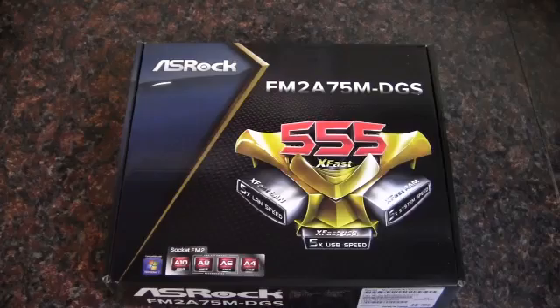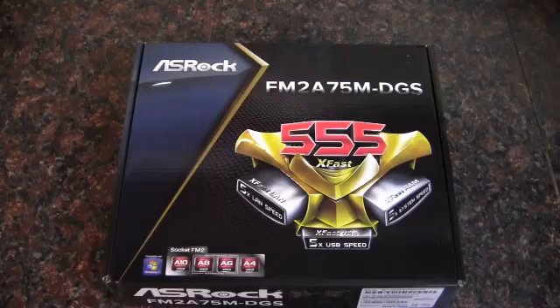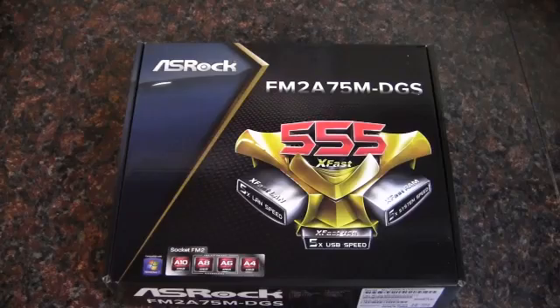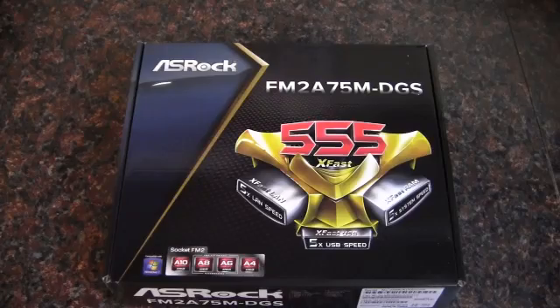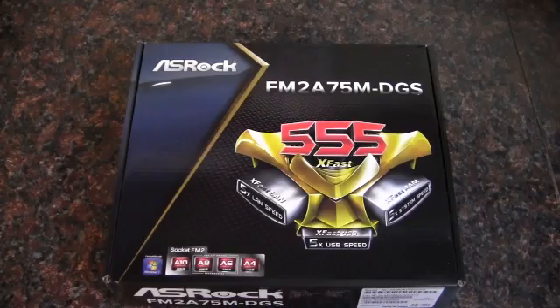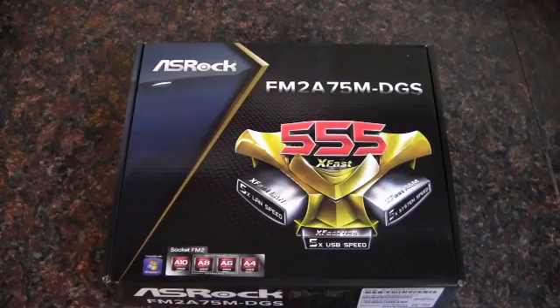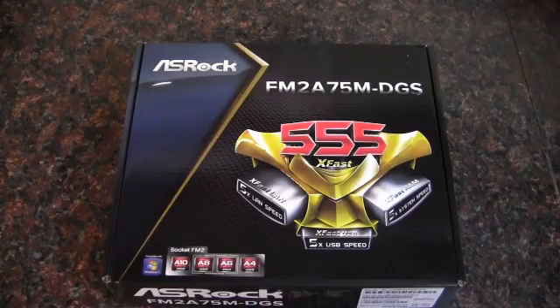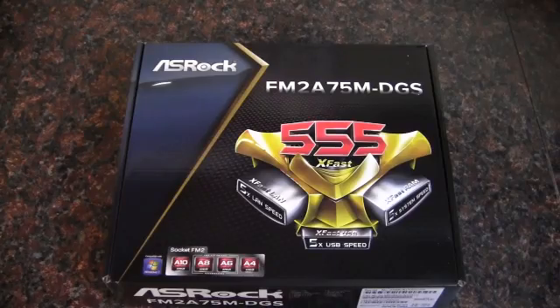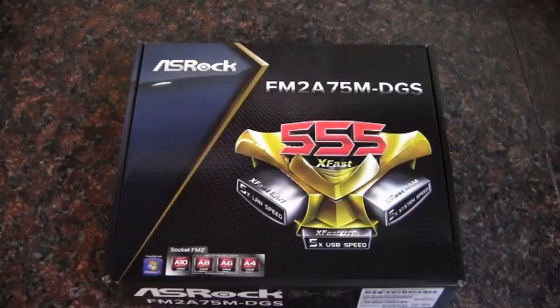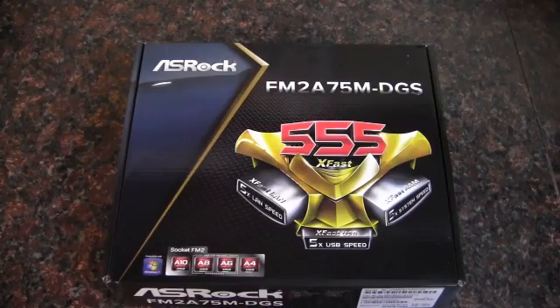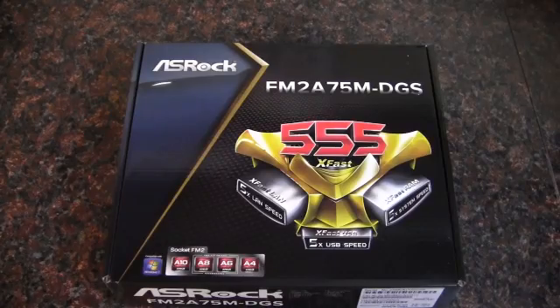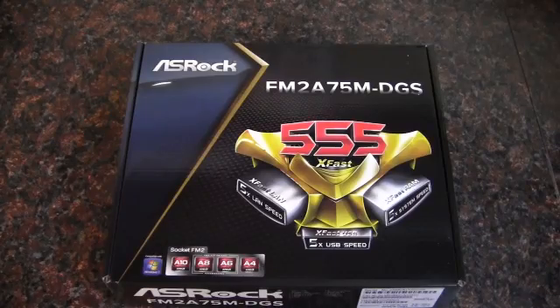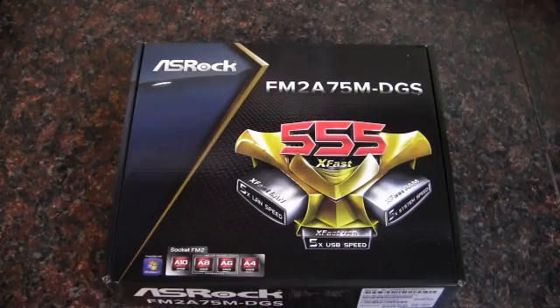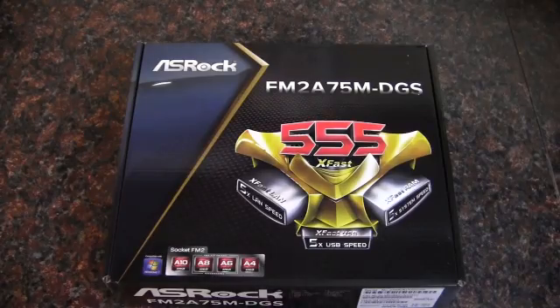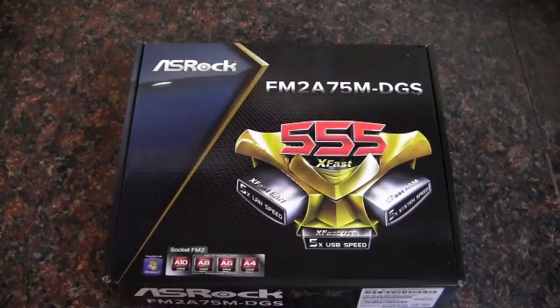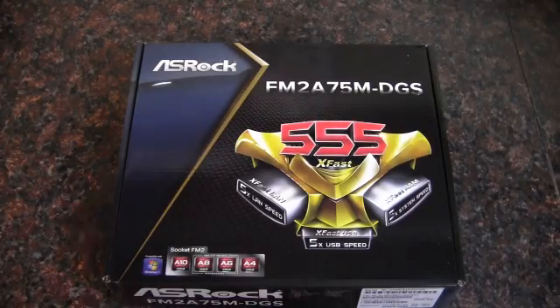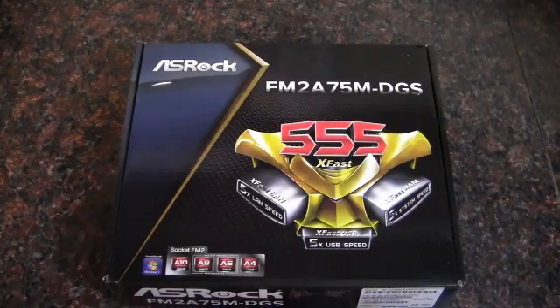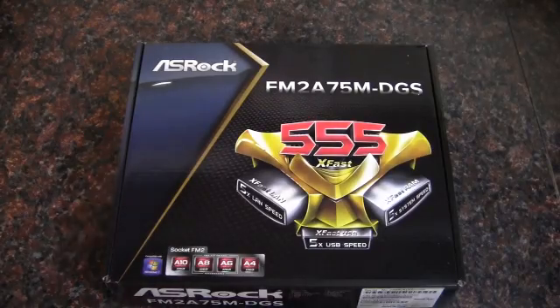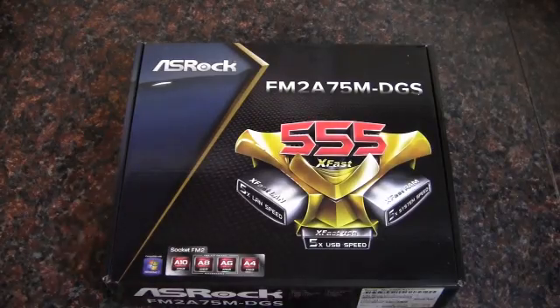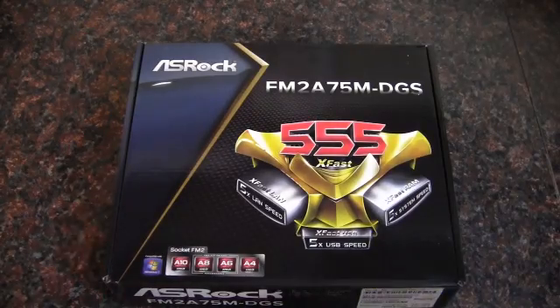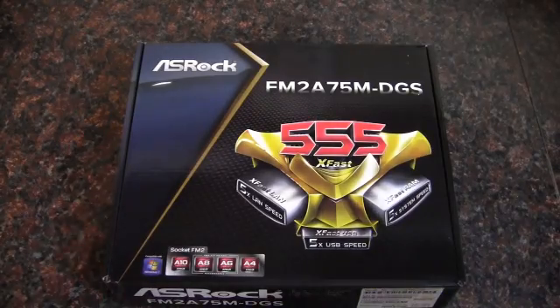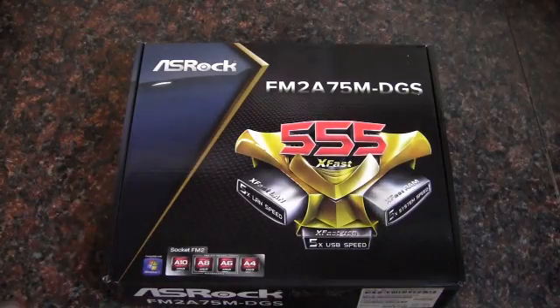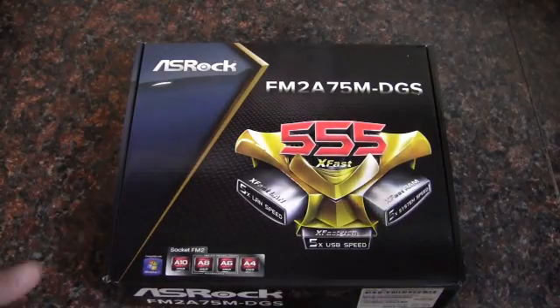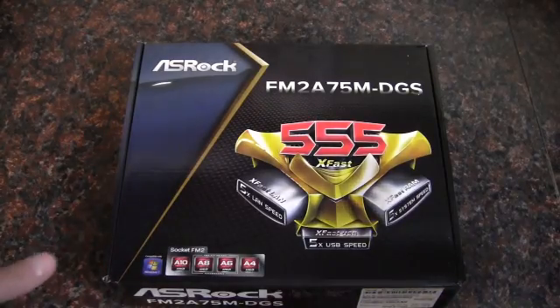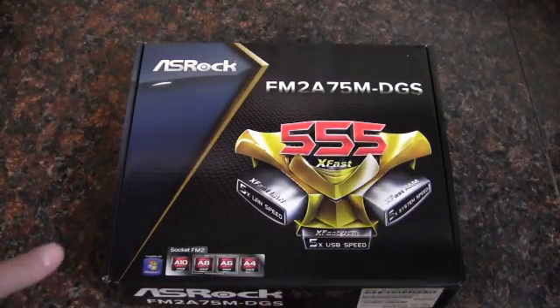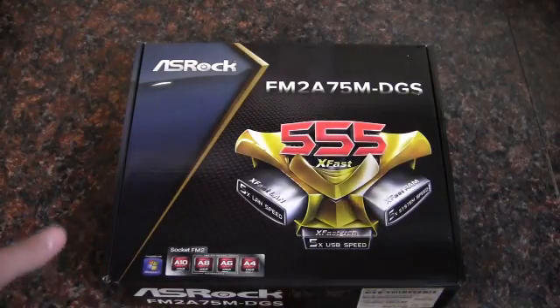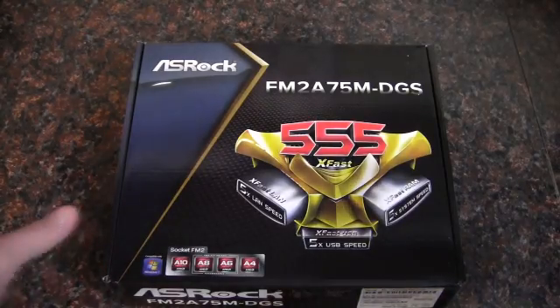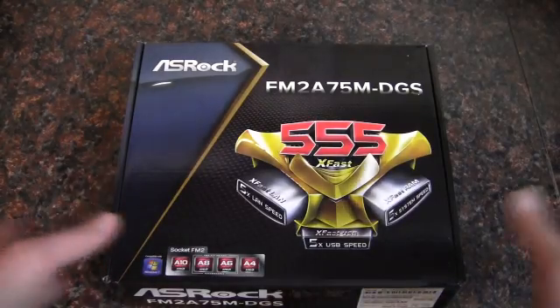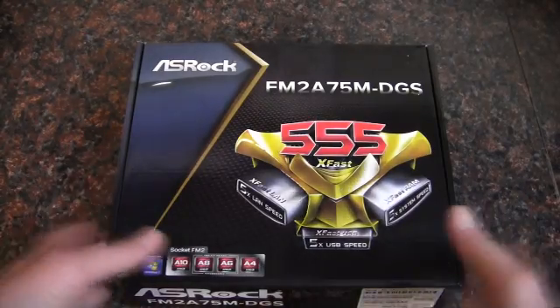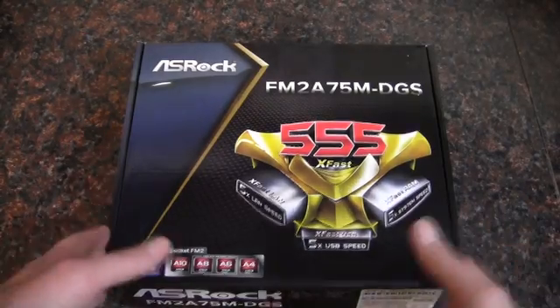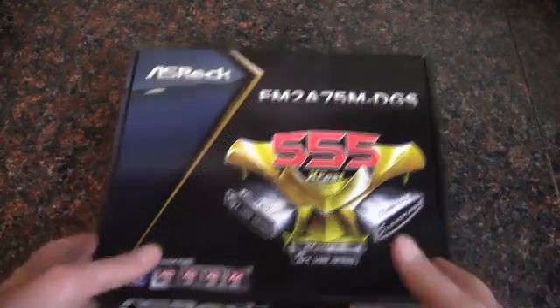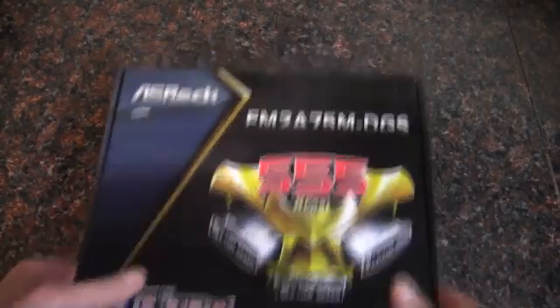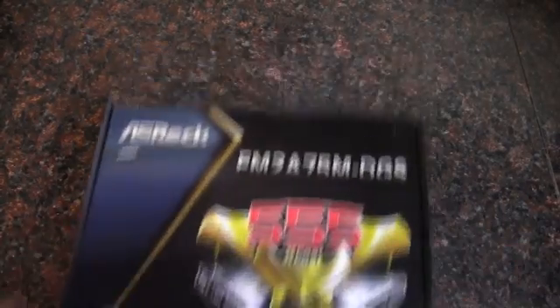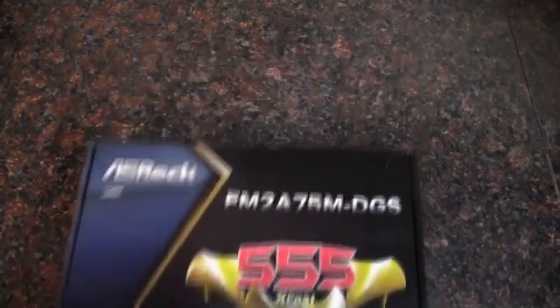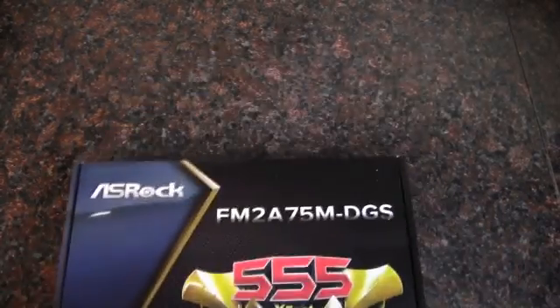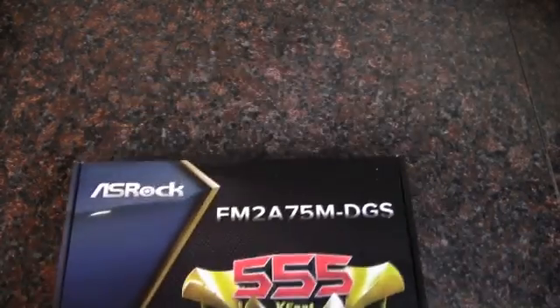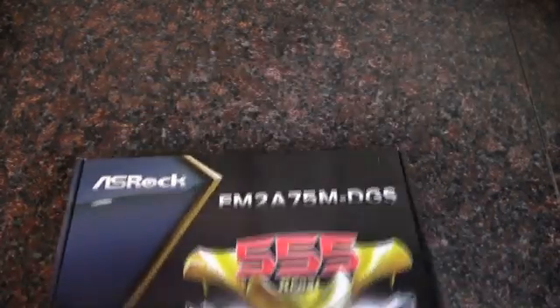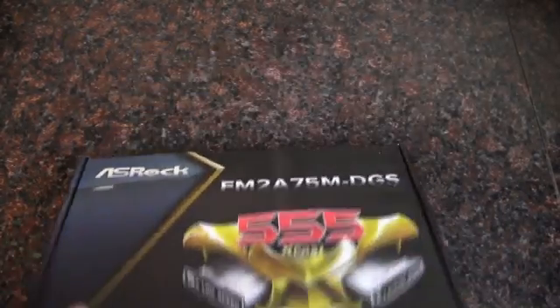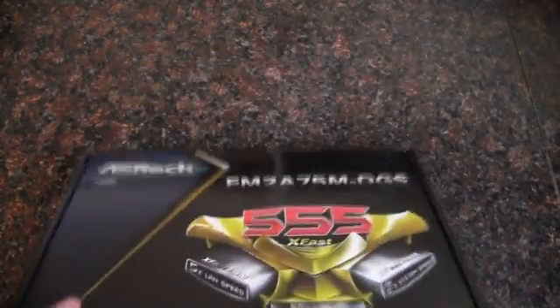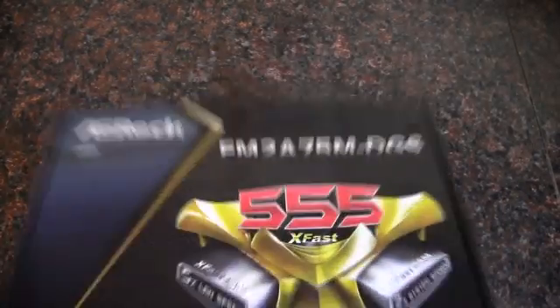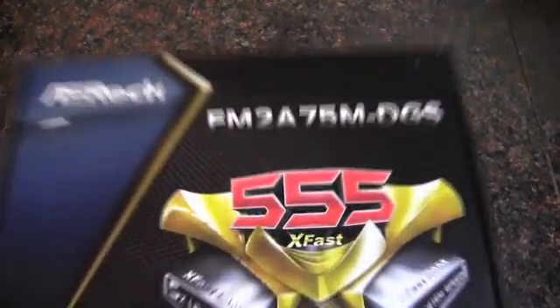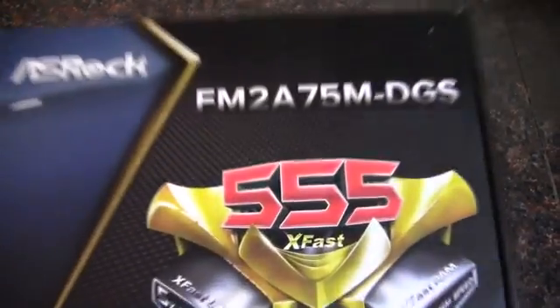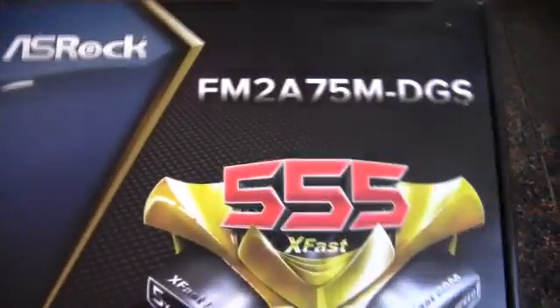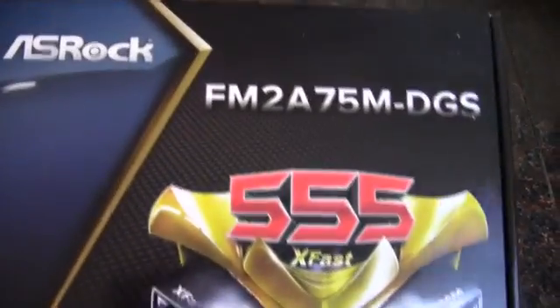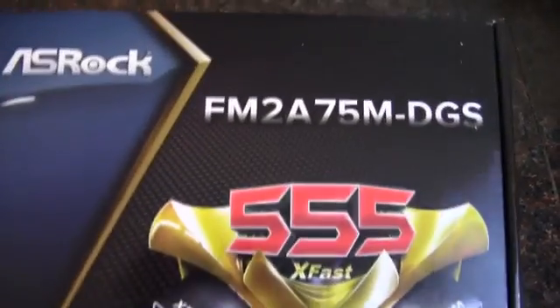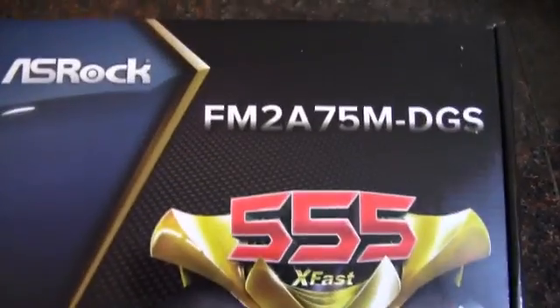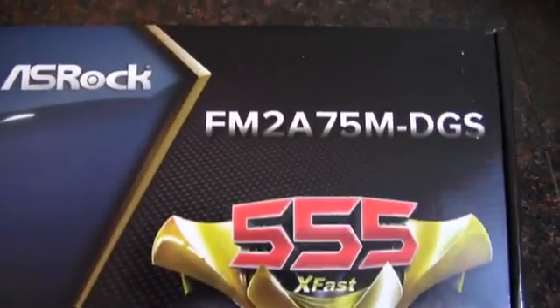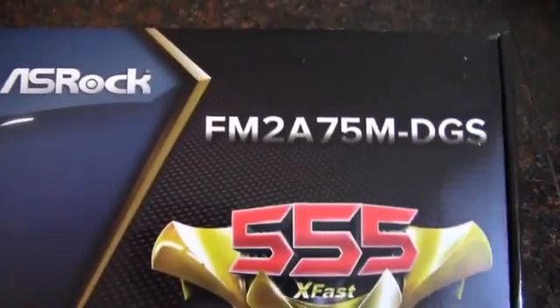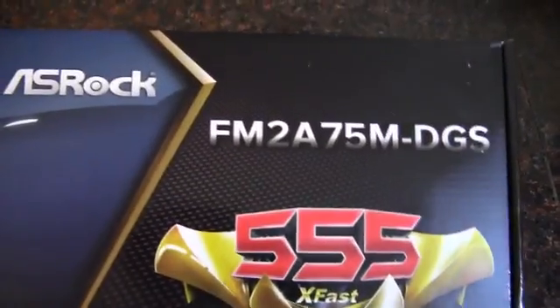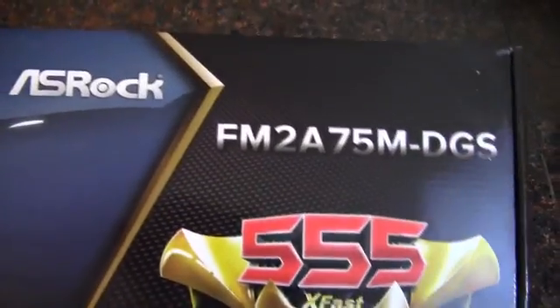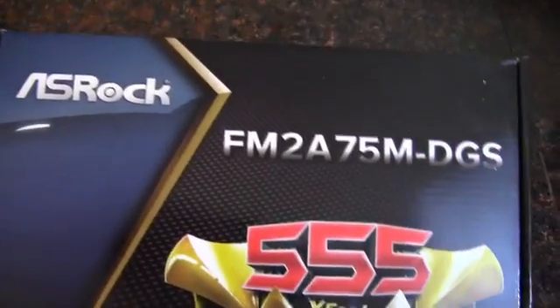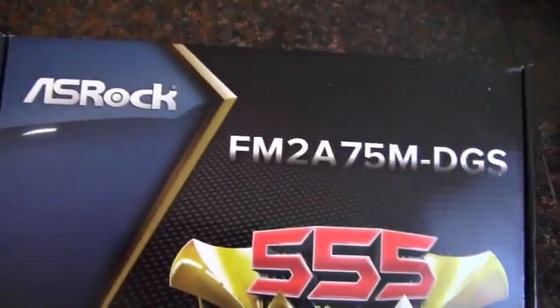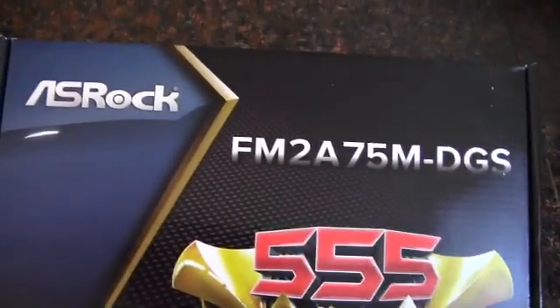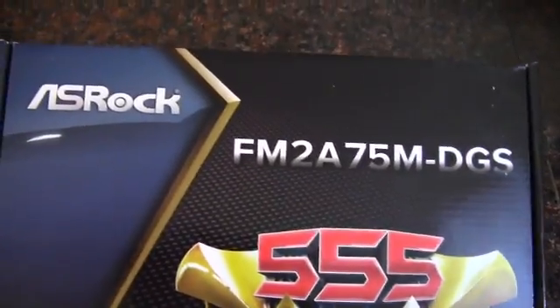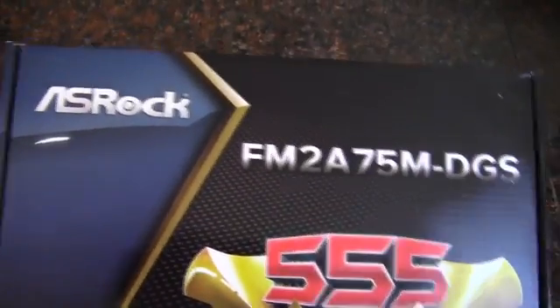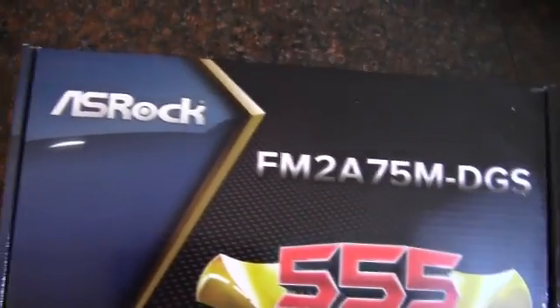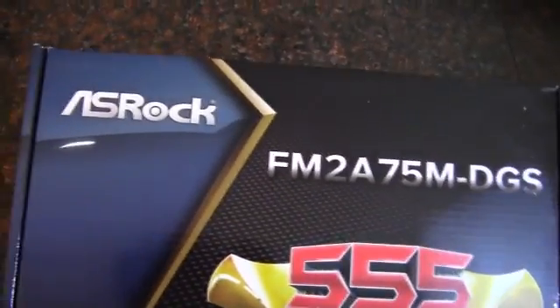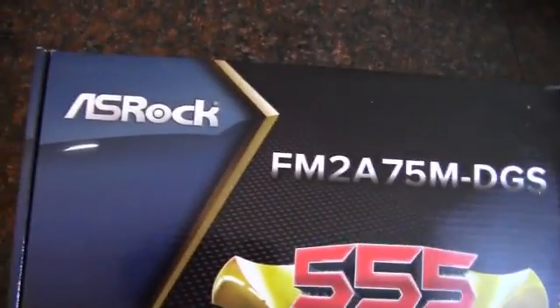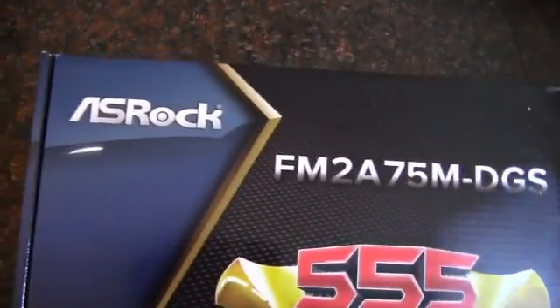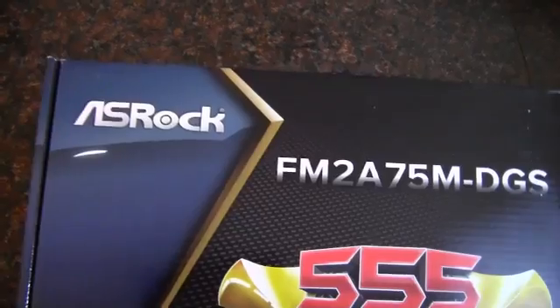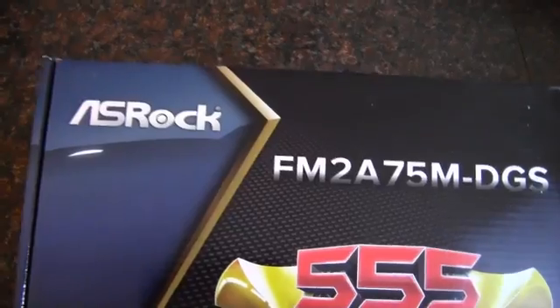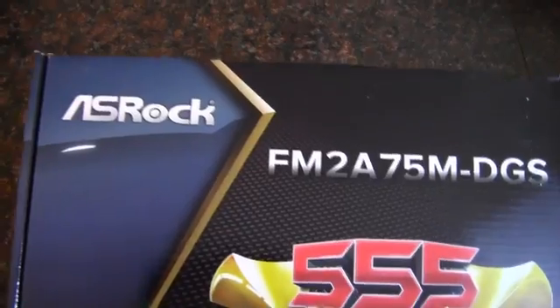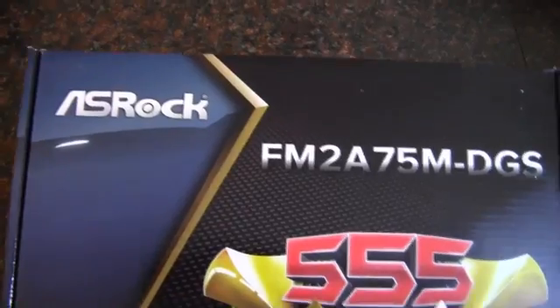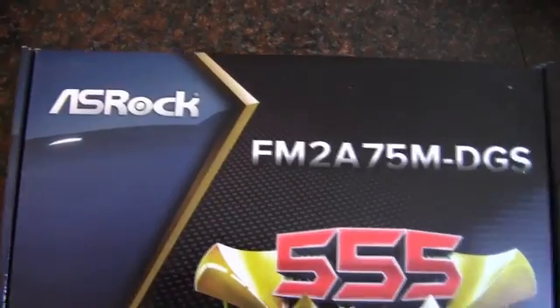In this video, I'm going to be unboxing and taking a quick look at this FM2 board from ASRock.